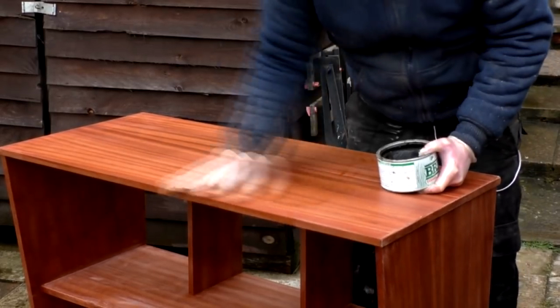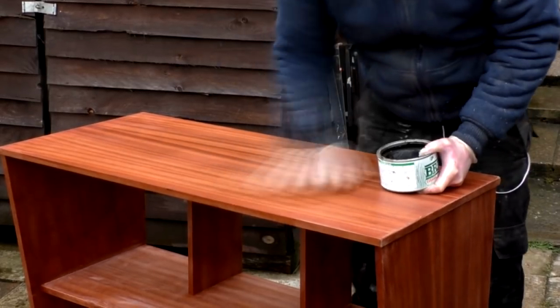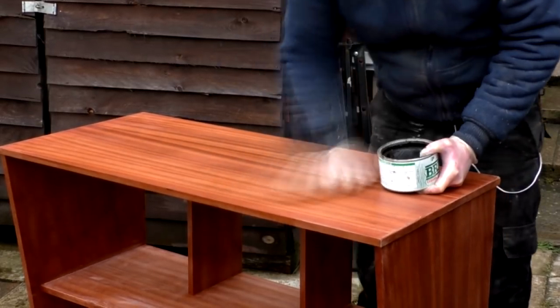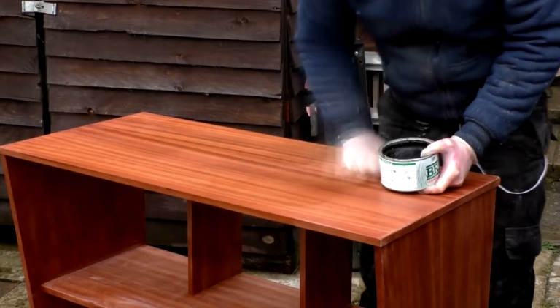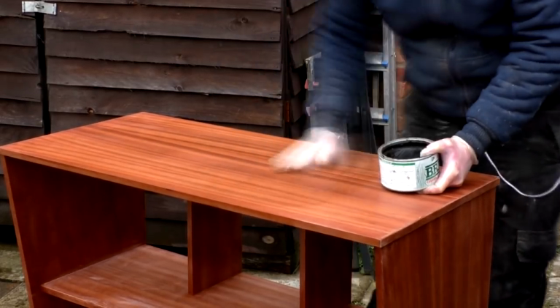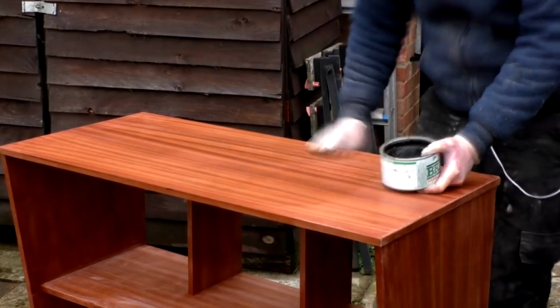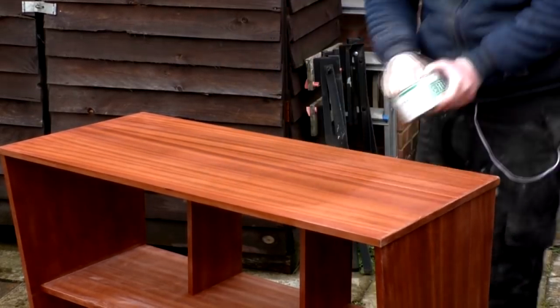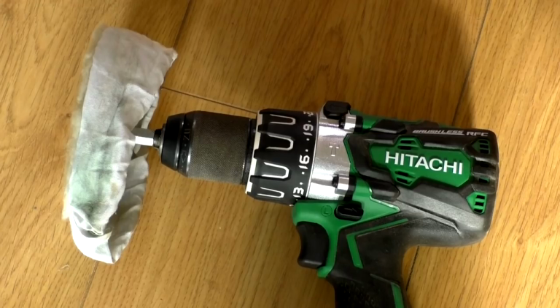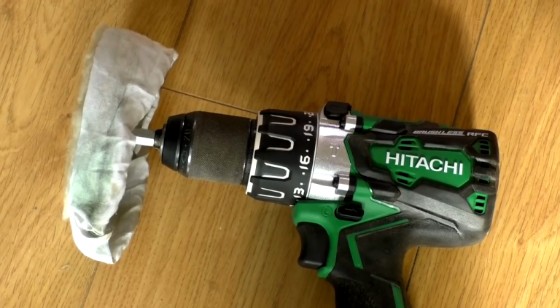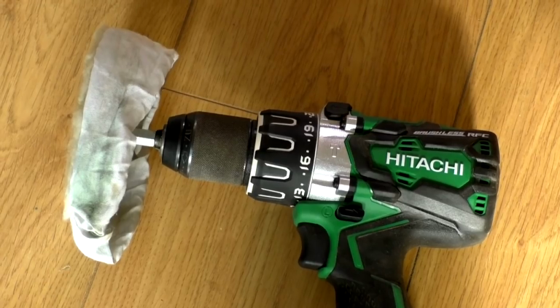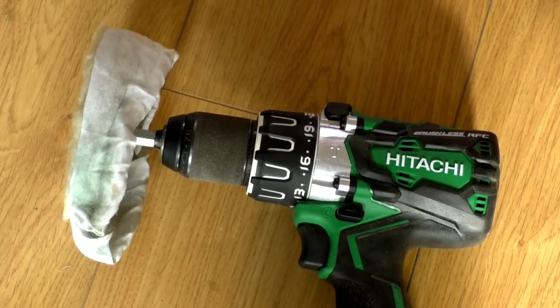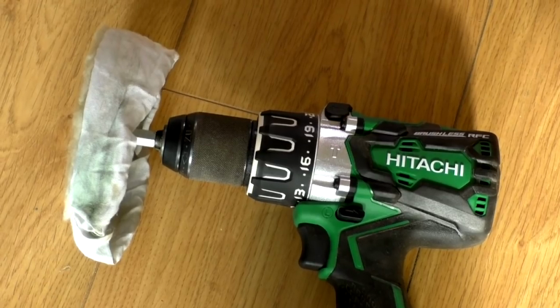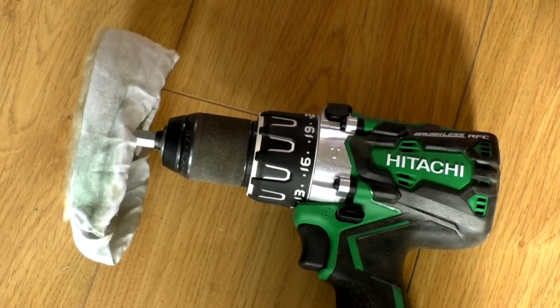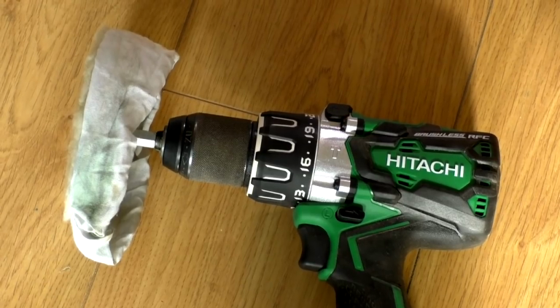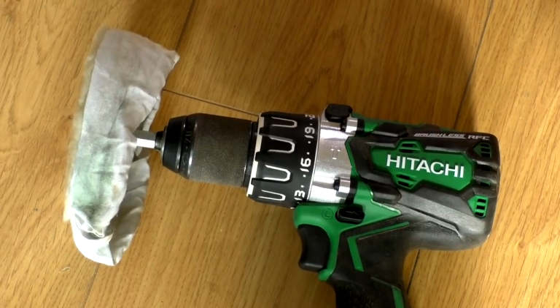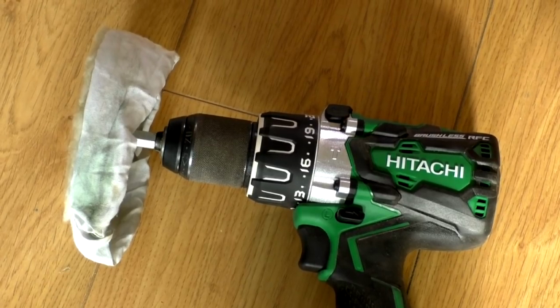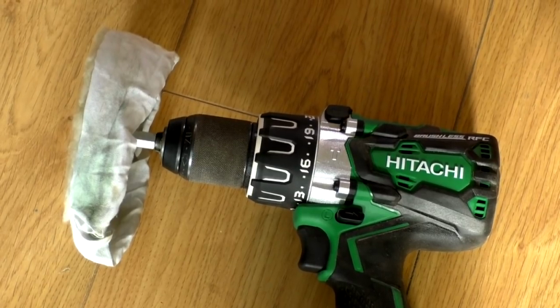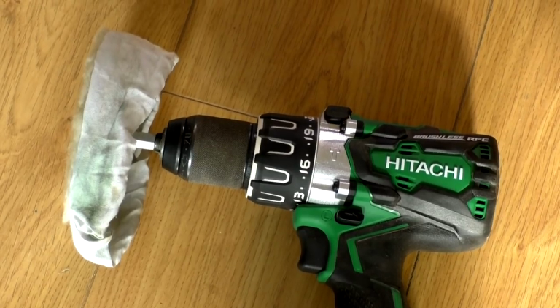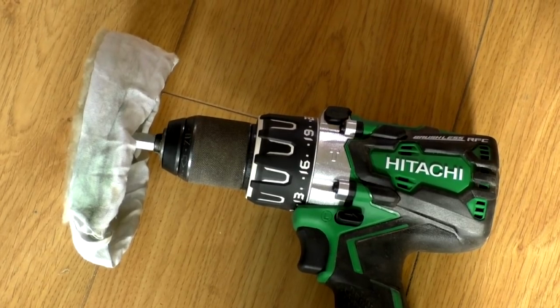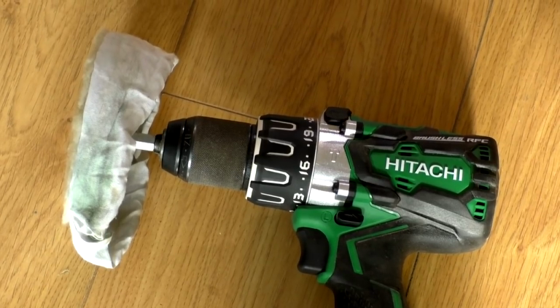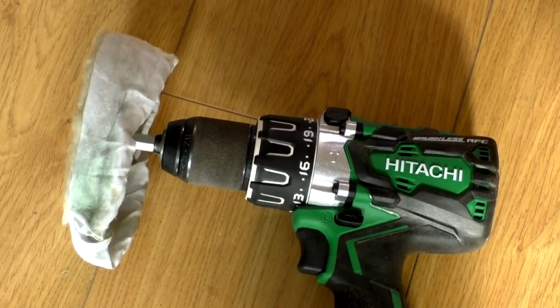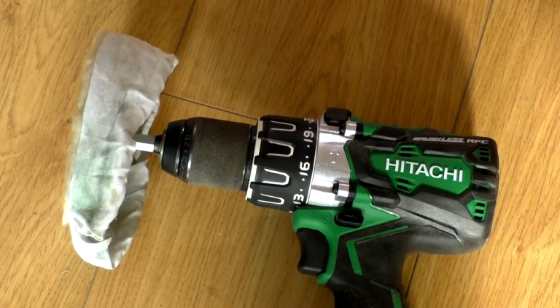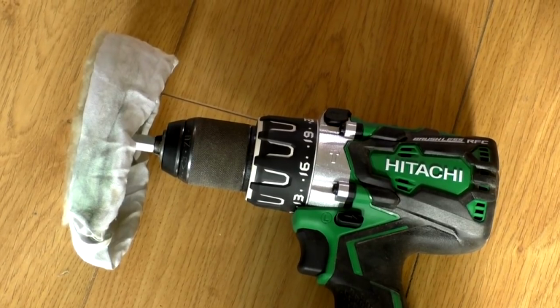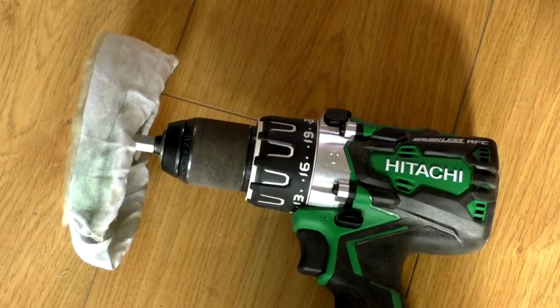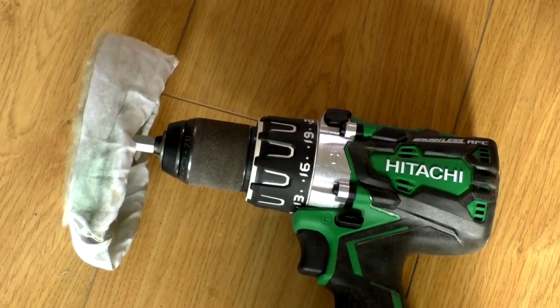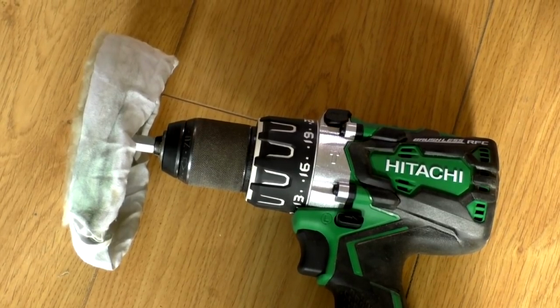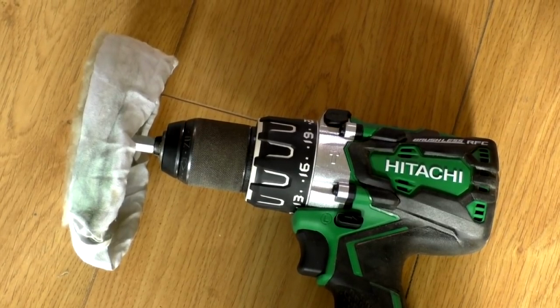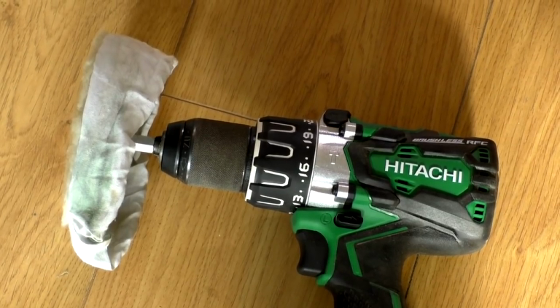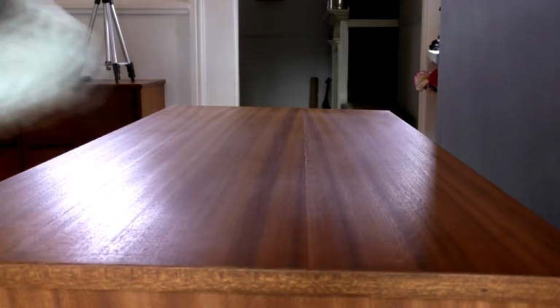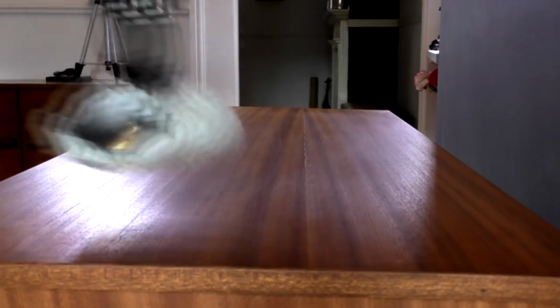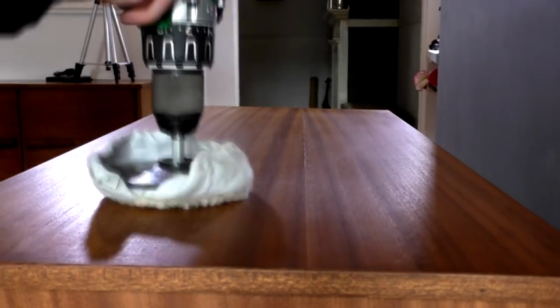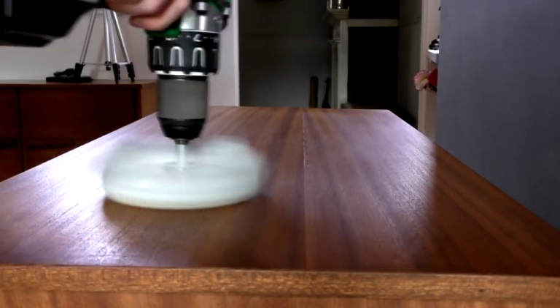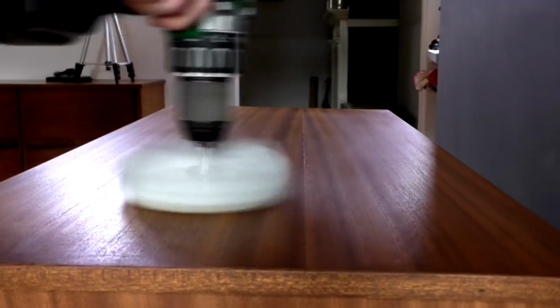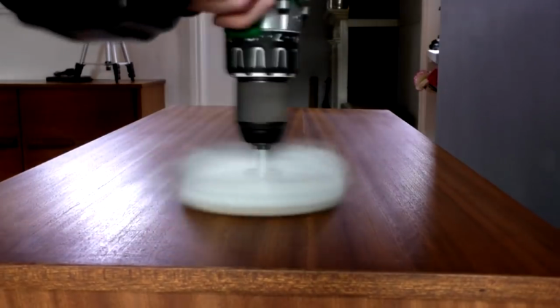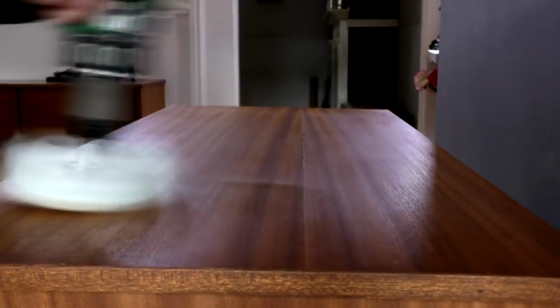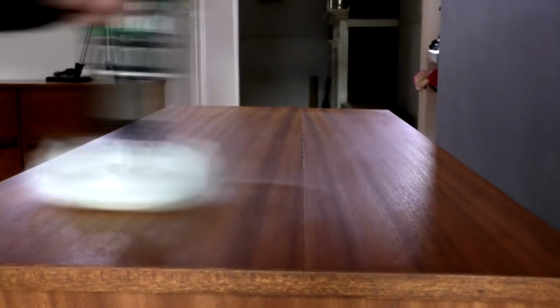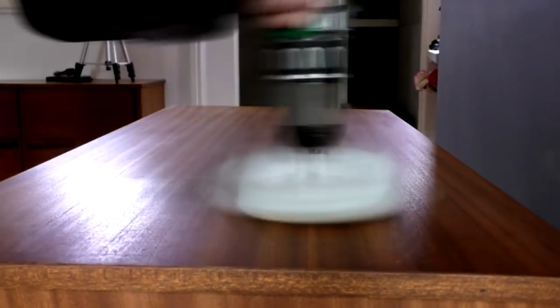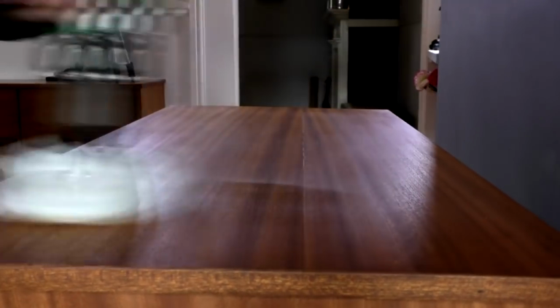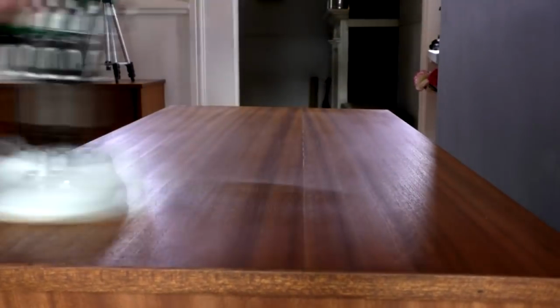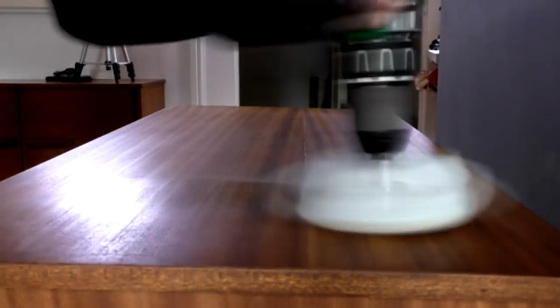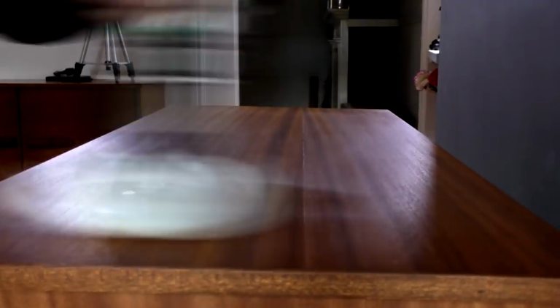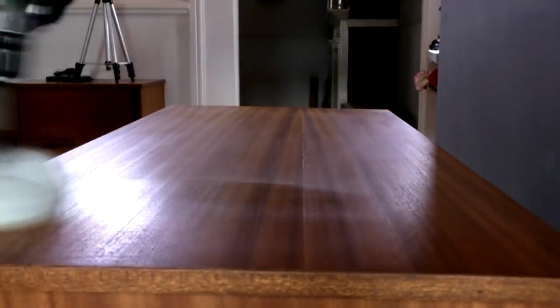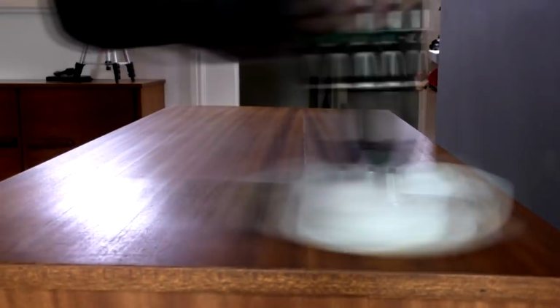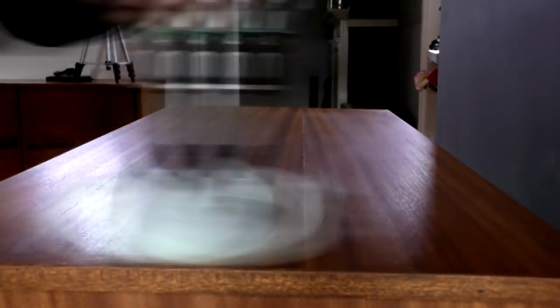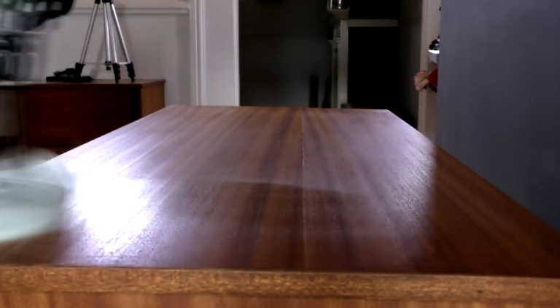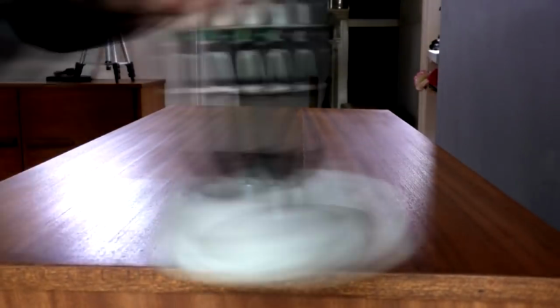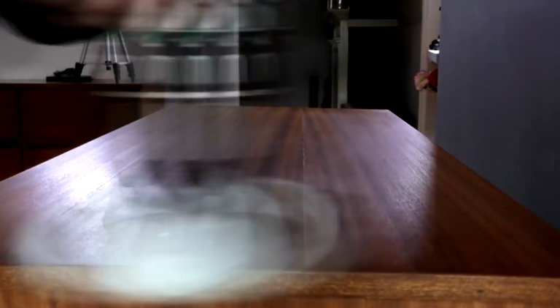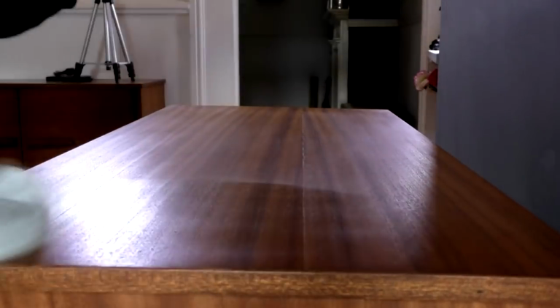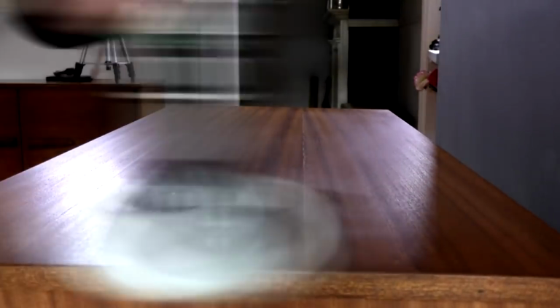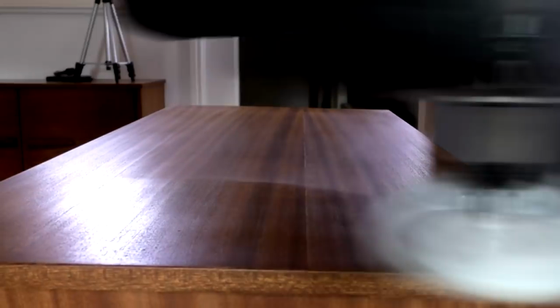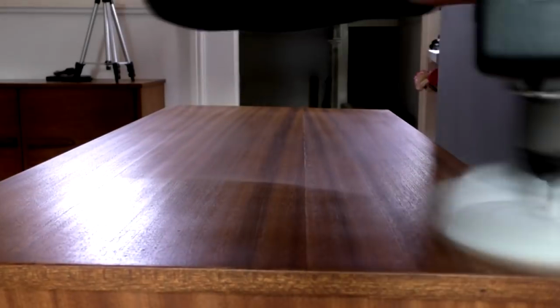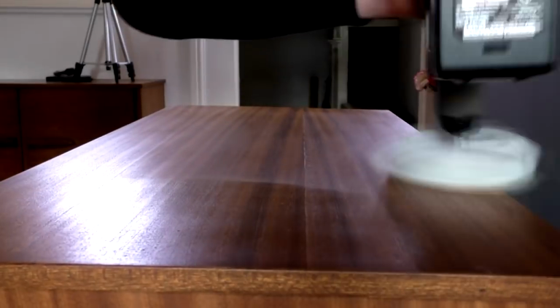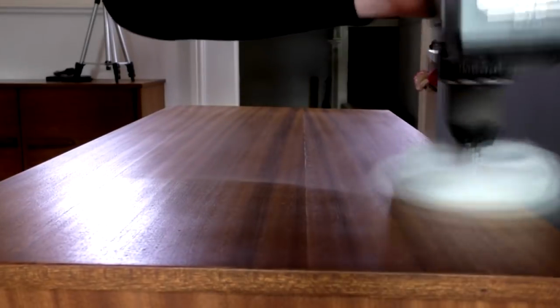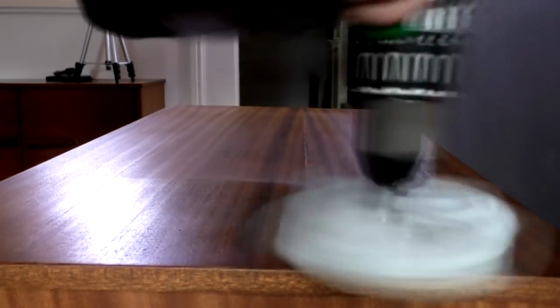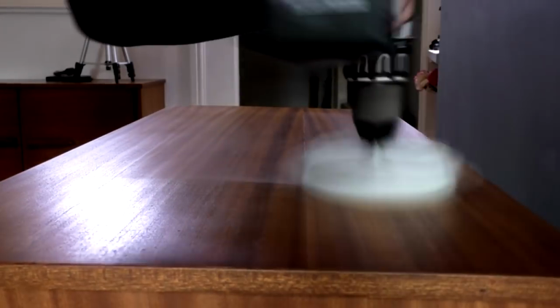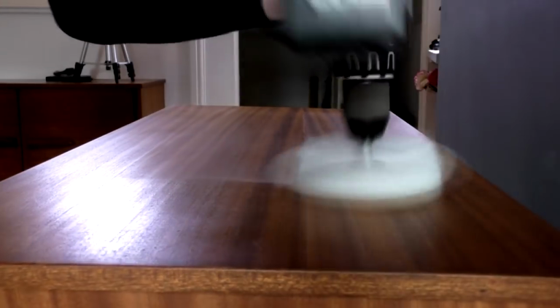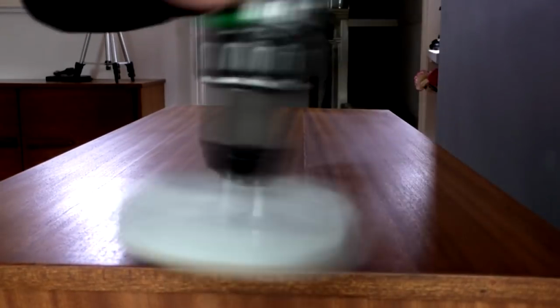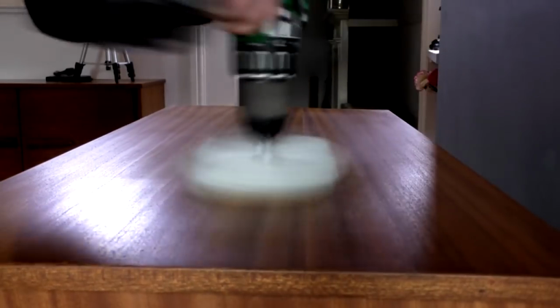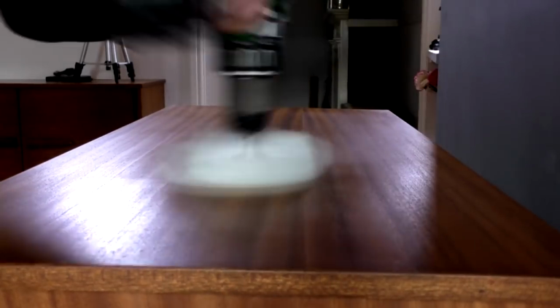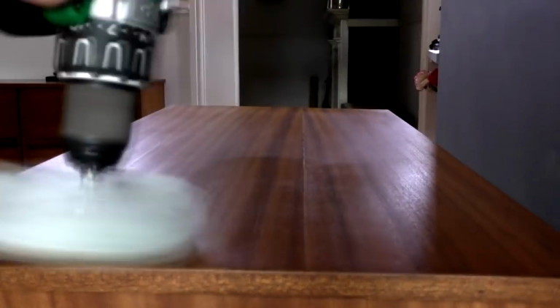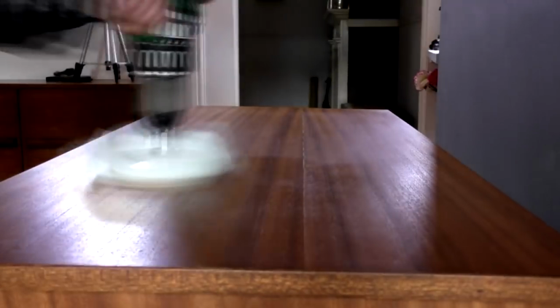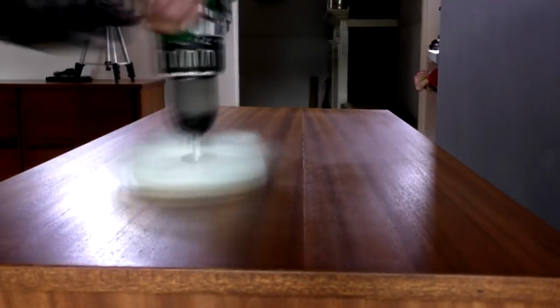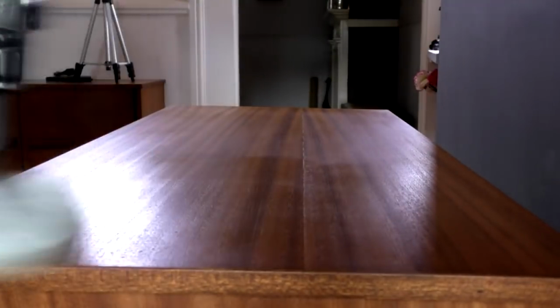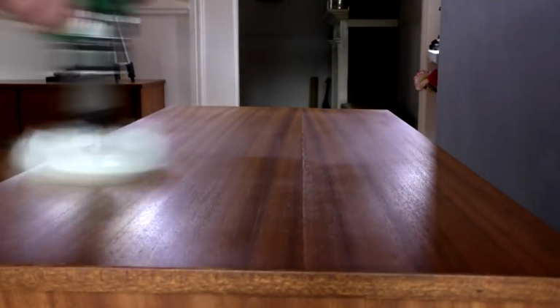I left the wax to set overnight, and then used a buffing pad in my drill to buff out the wax finish, and it looked and felt really nice at that point.